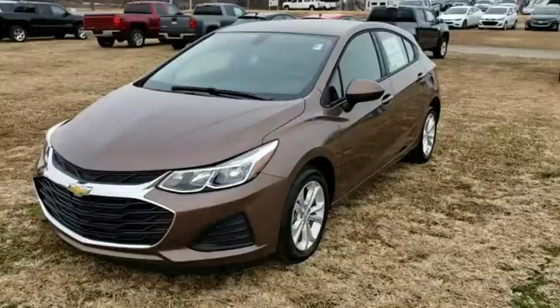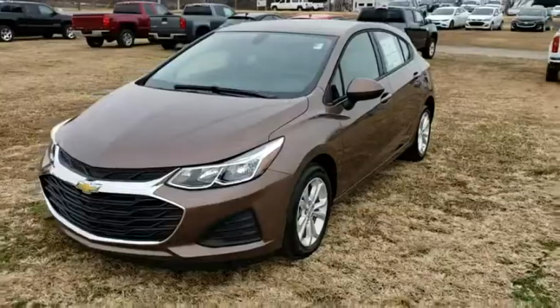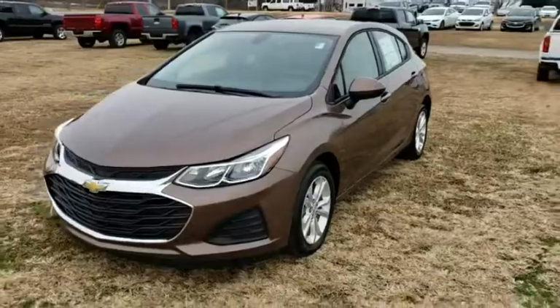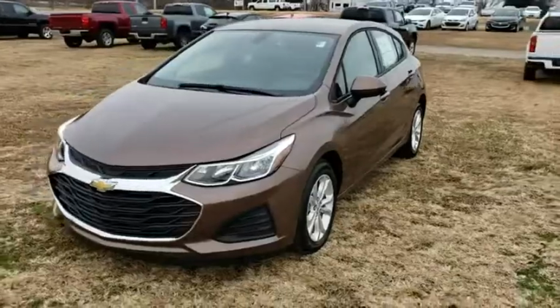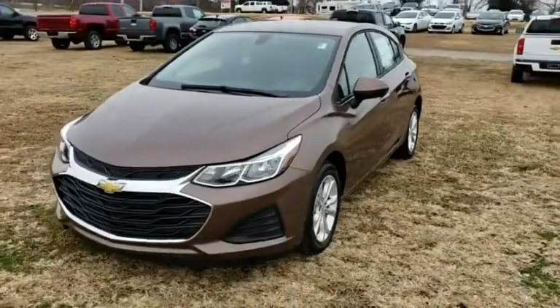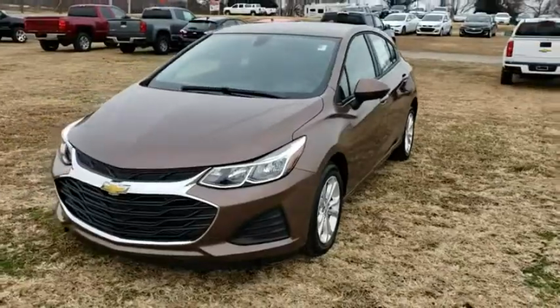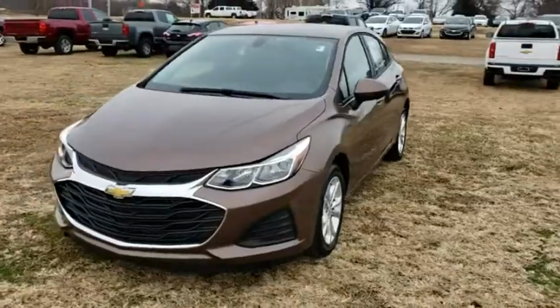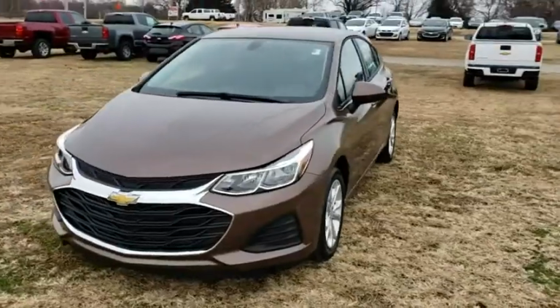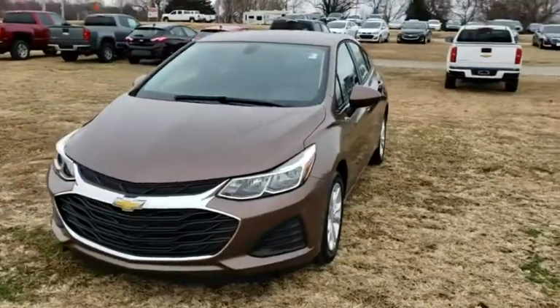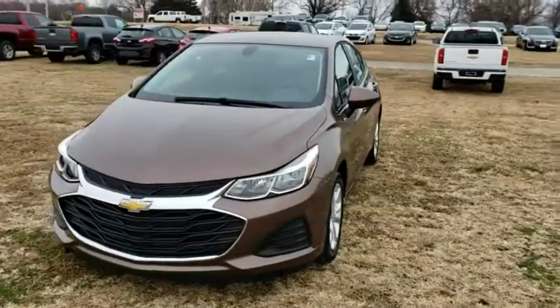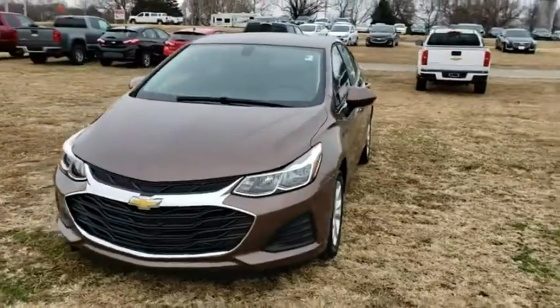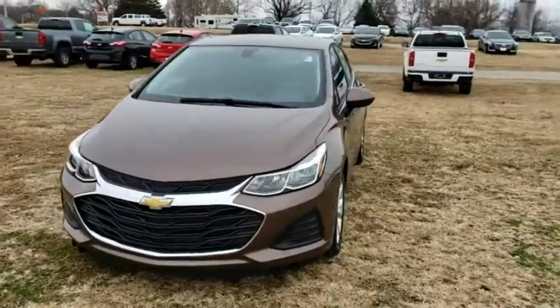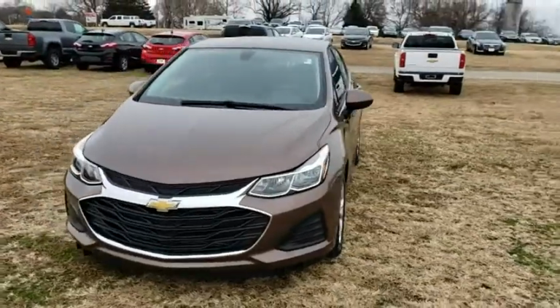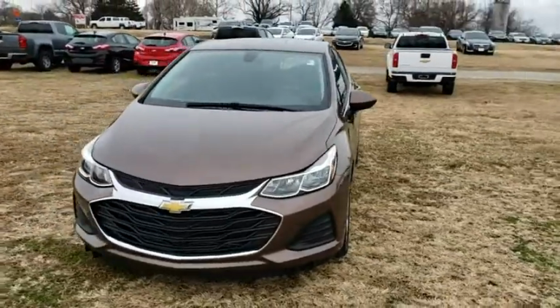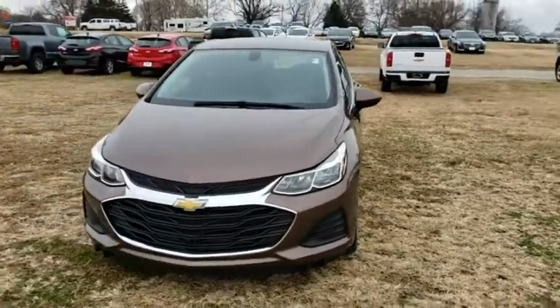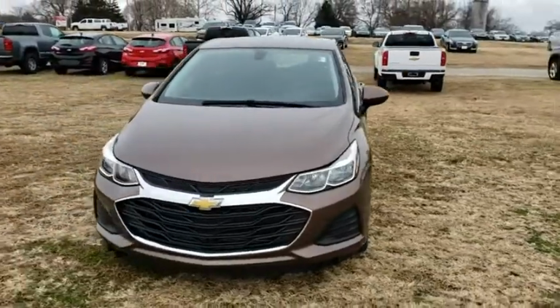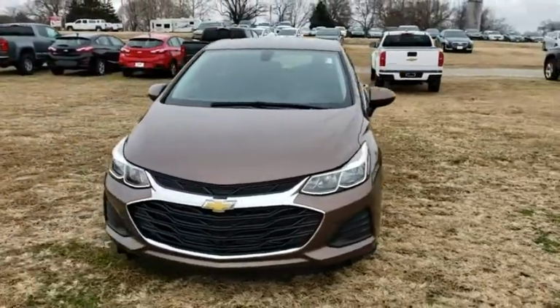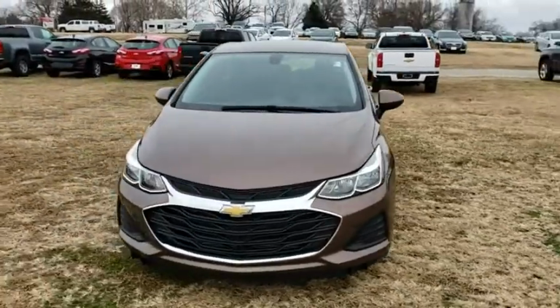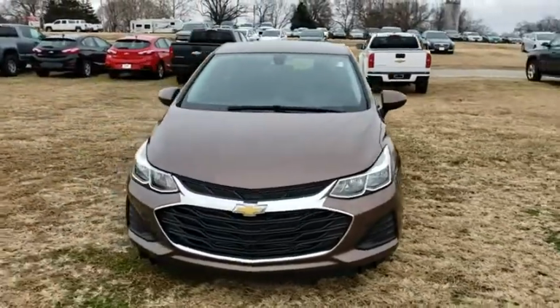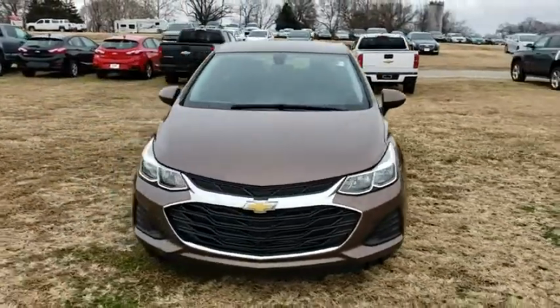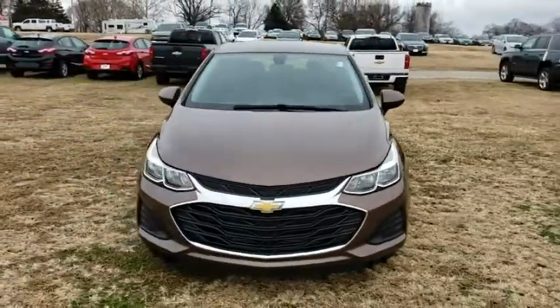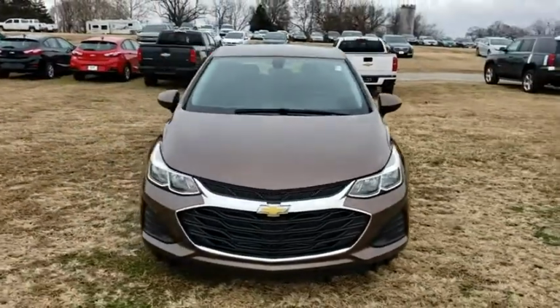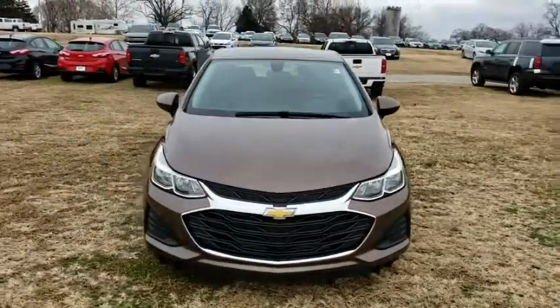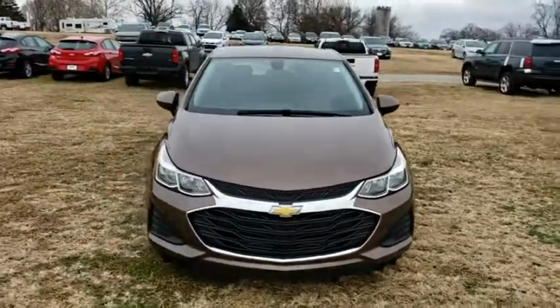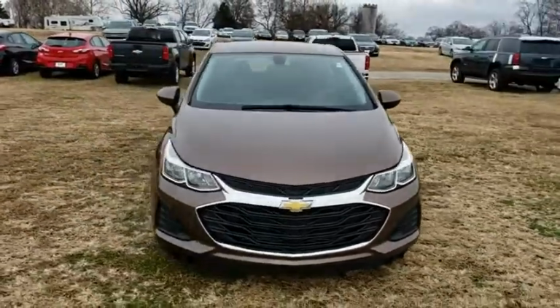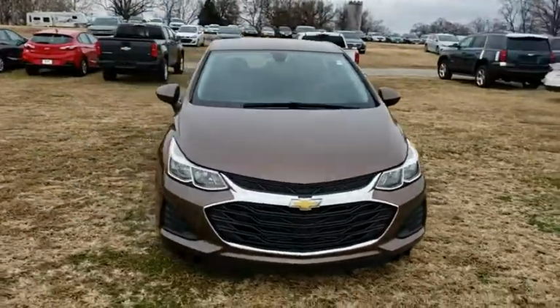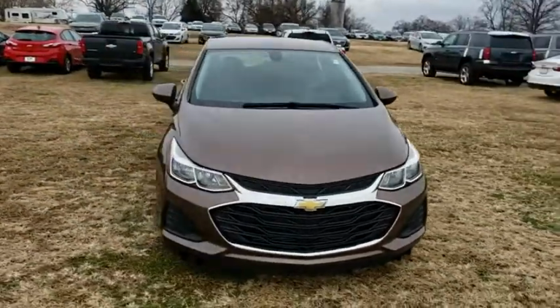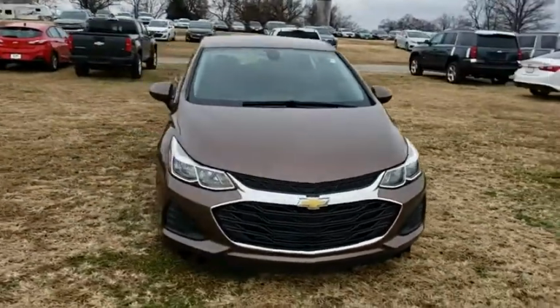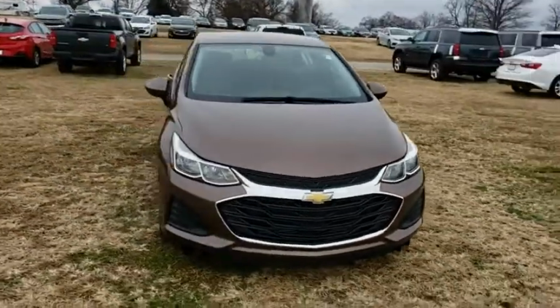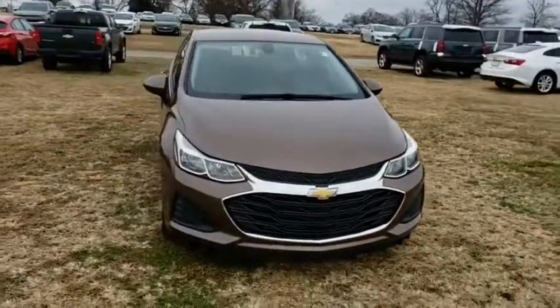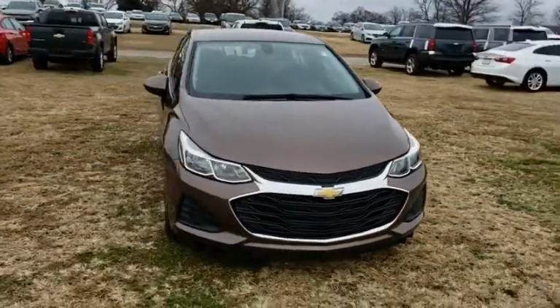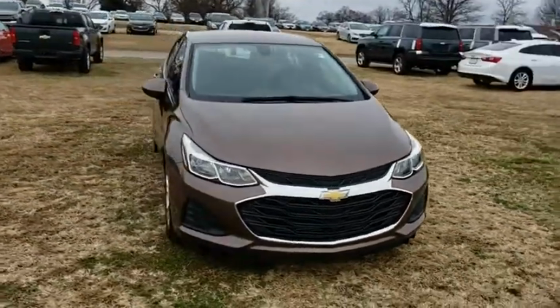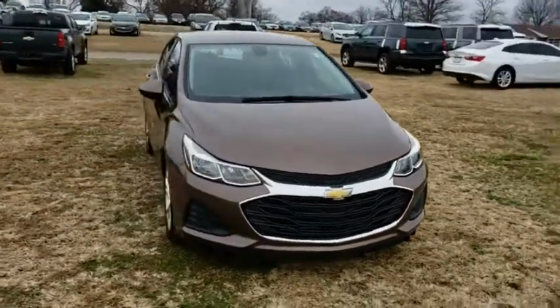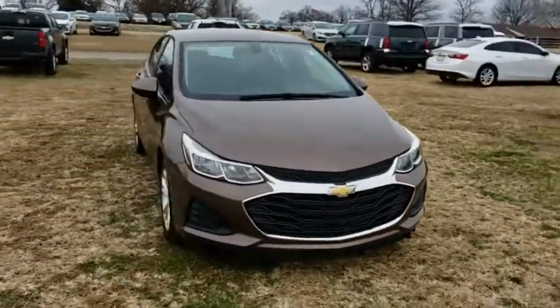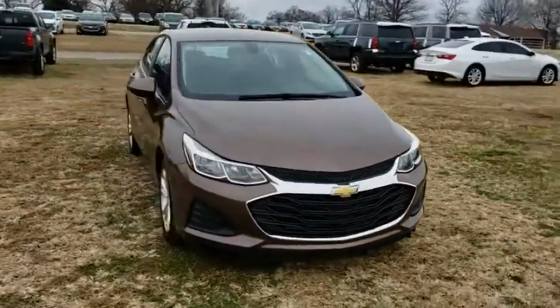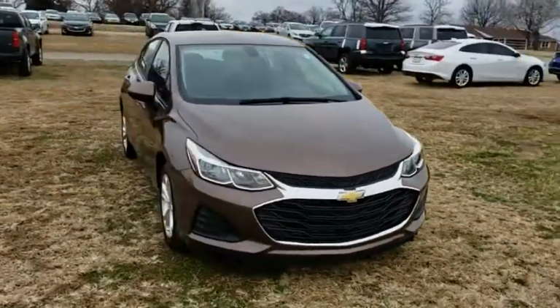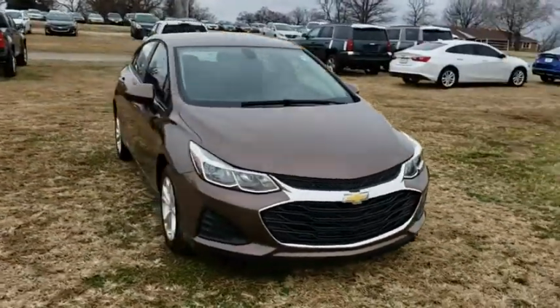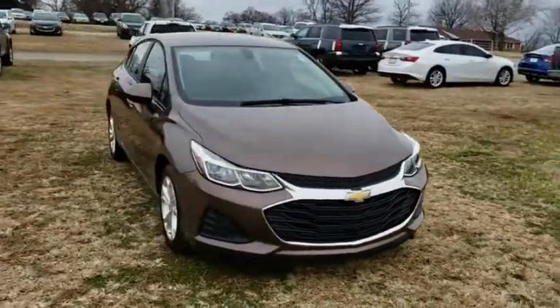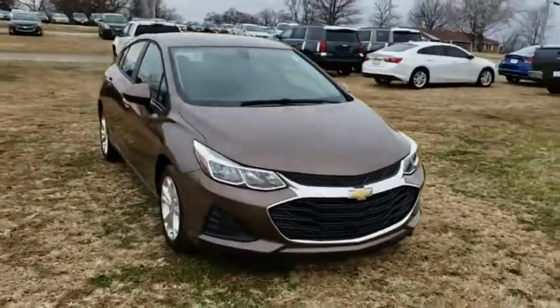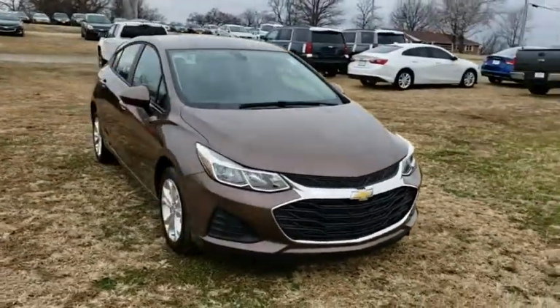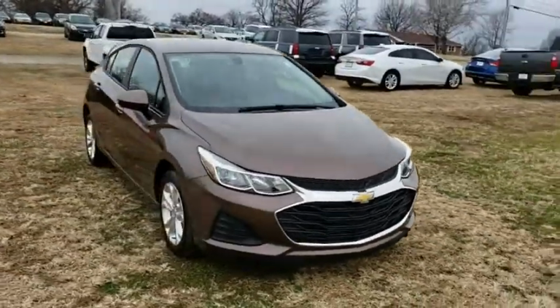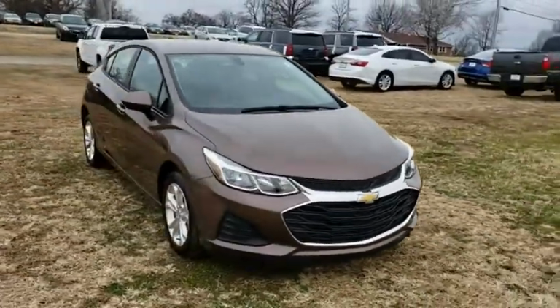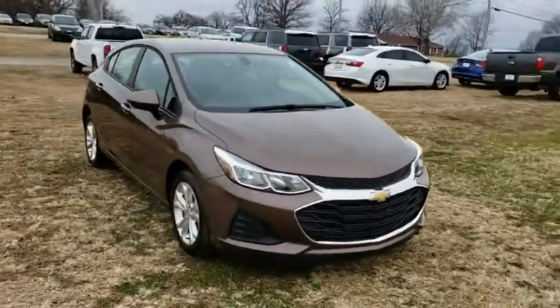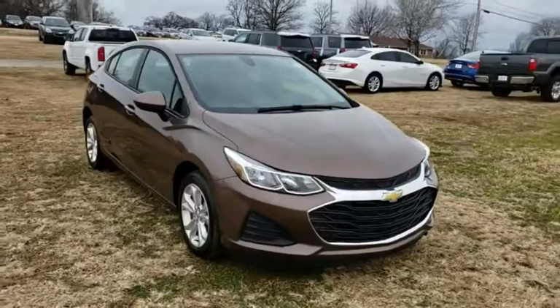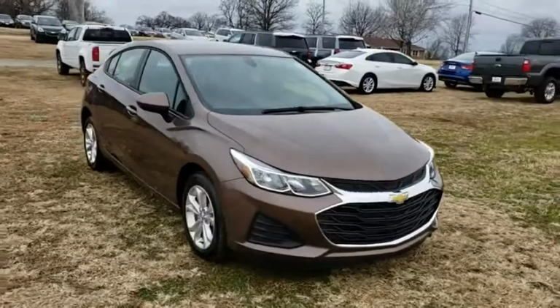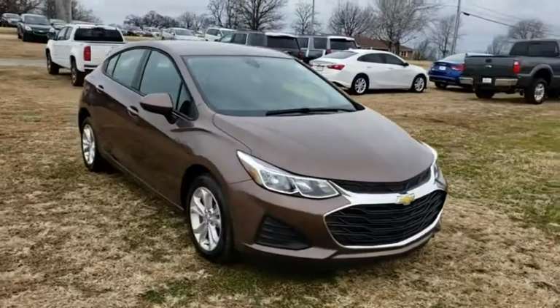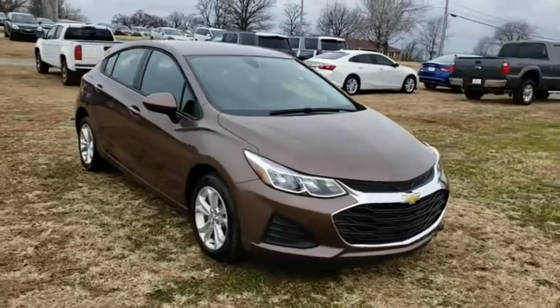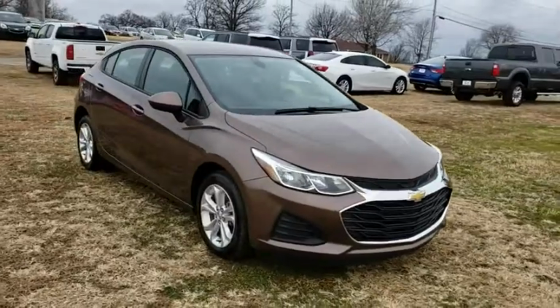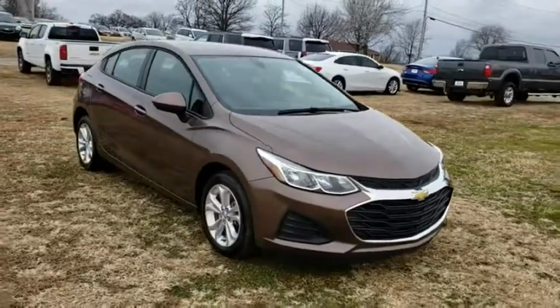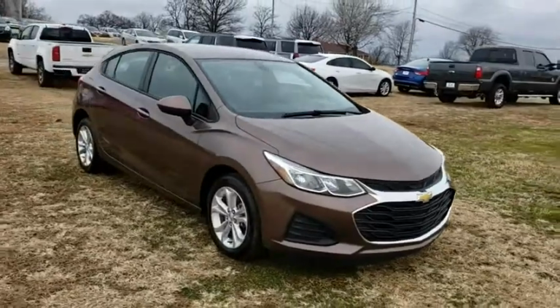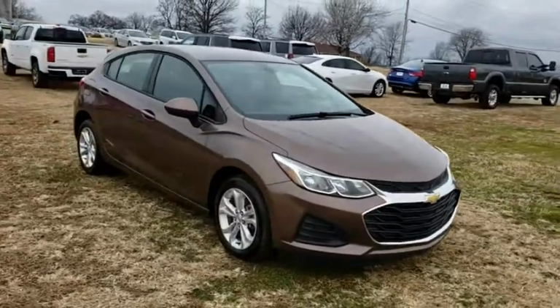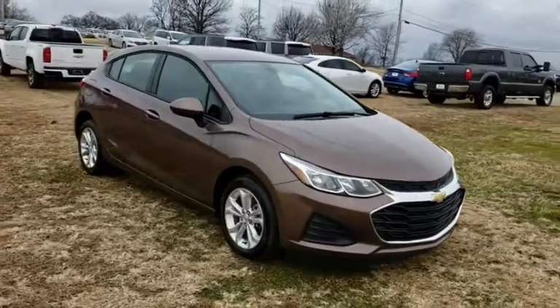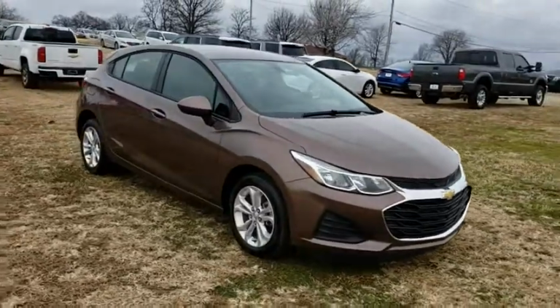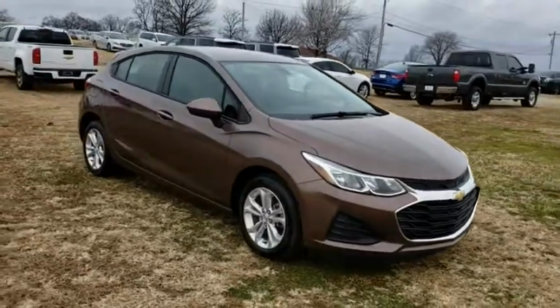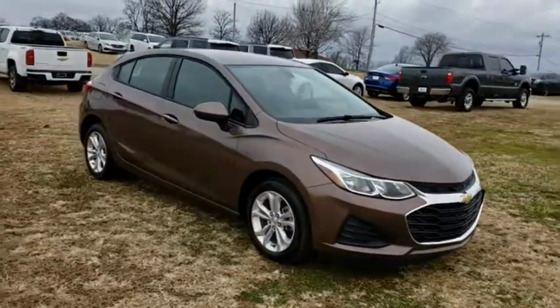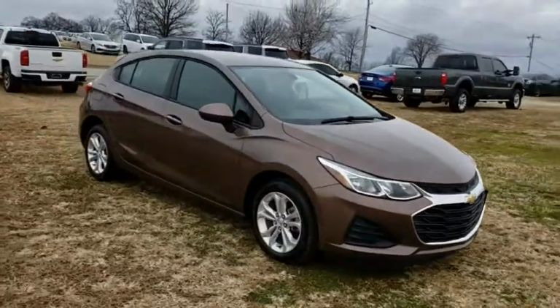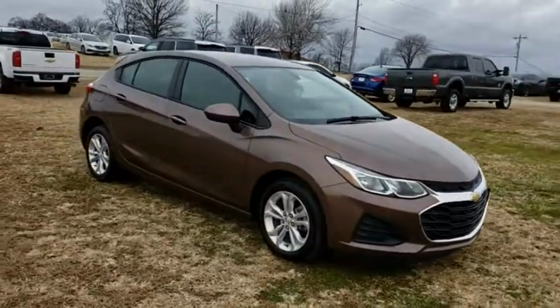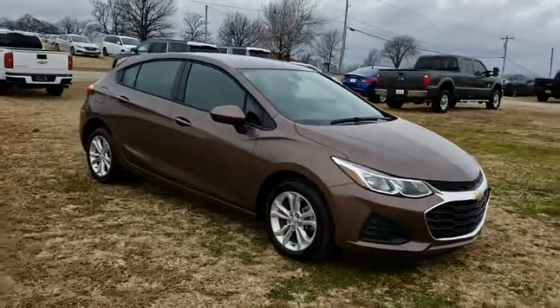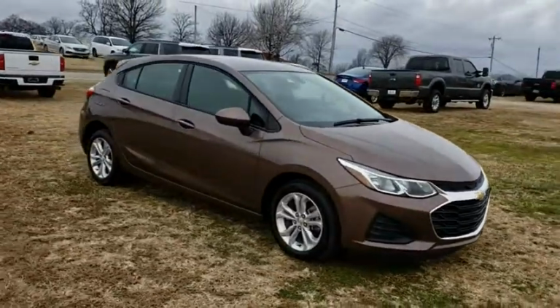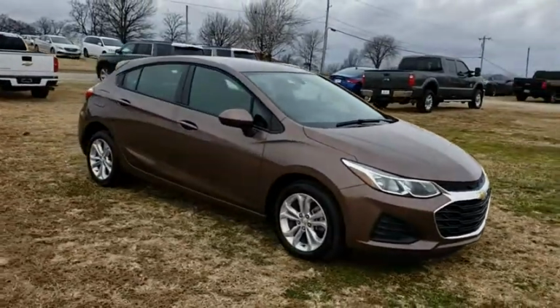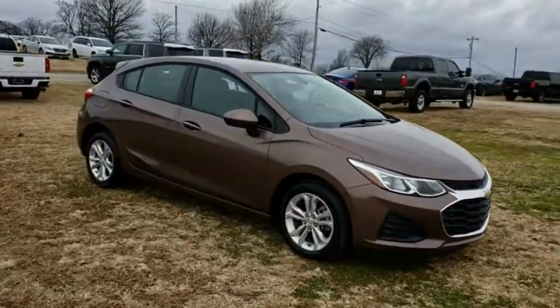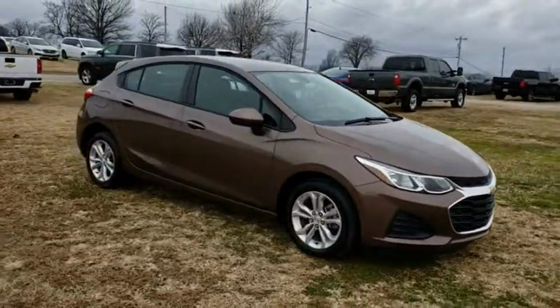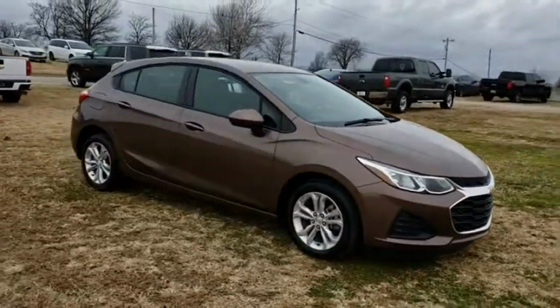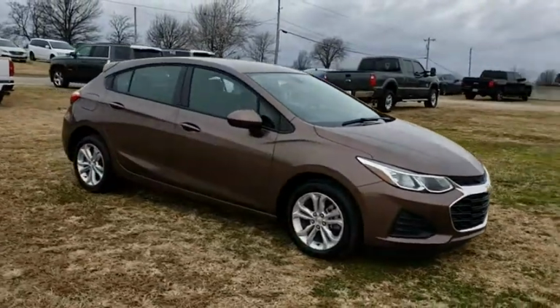2019 Chevrolet Cruze. The Cruze blueprint calls for more than you'd expect. This vehicle has less than 100 miles.